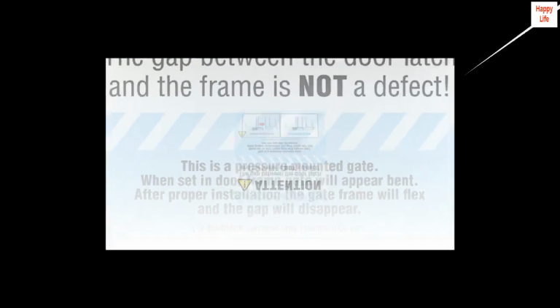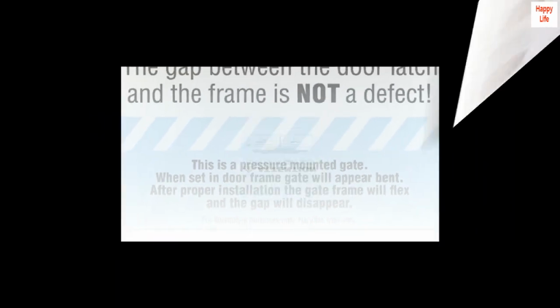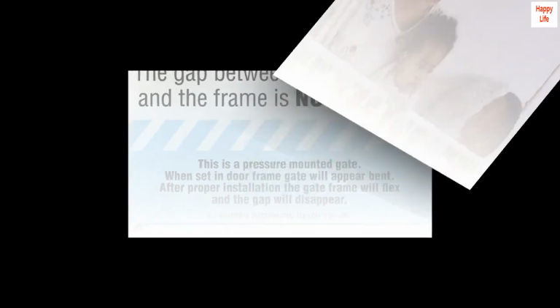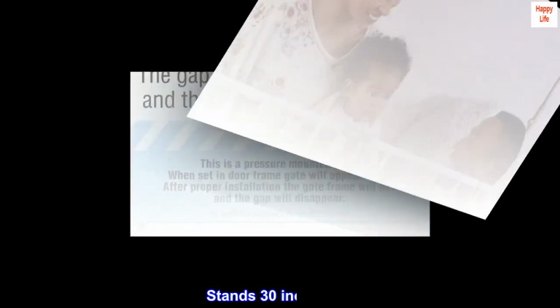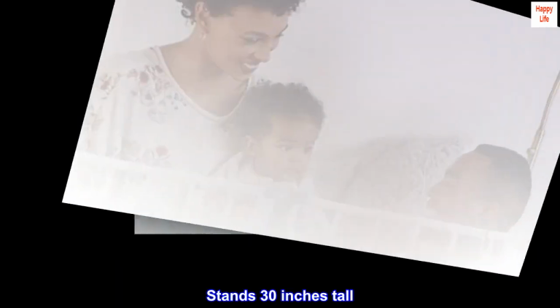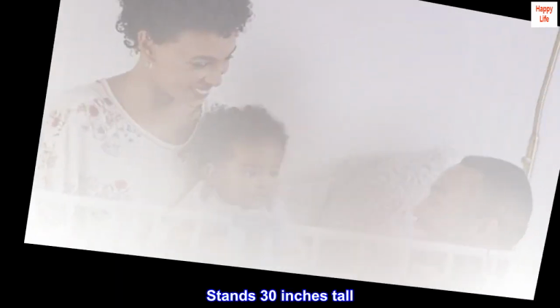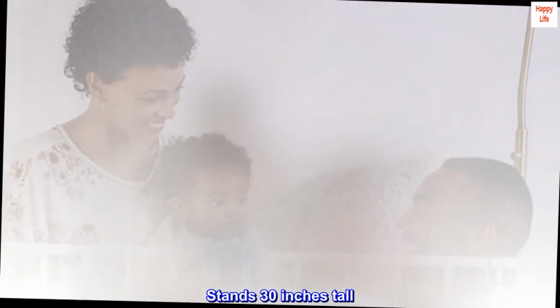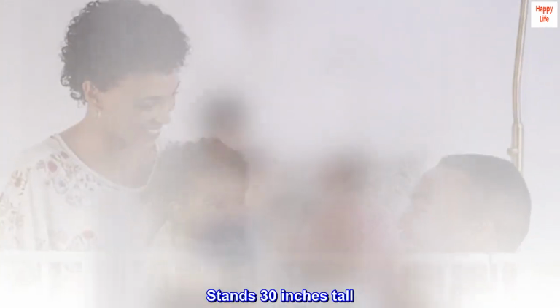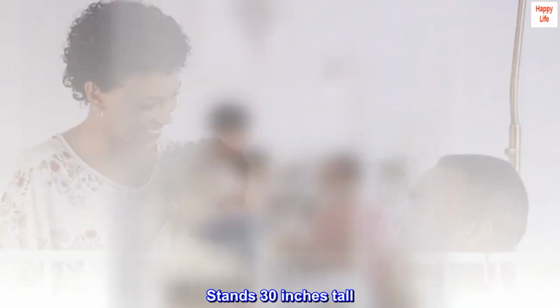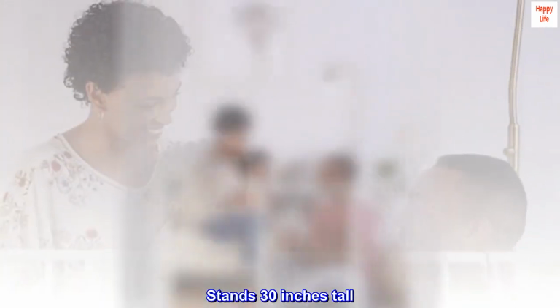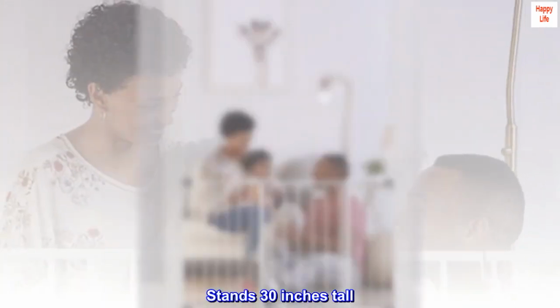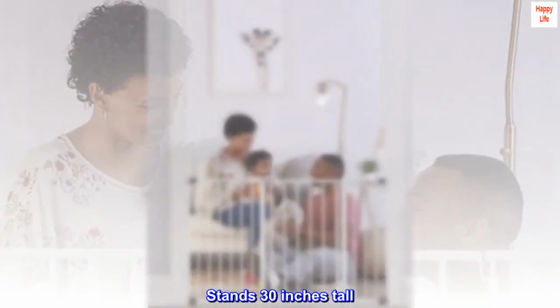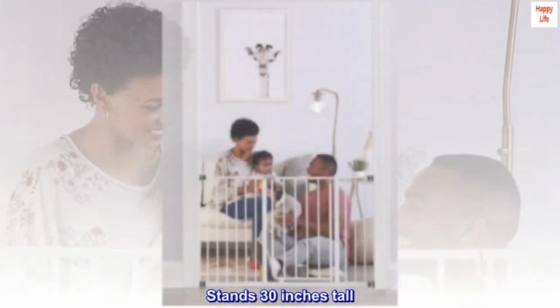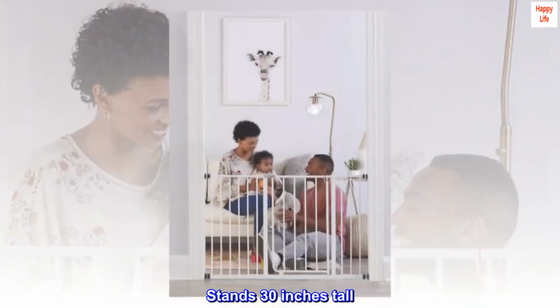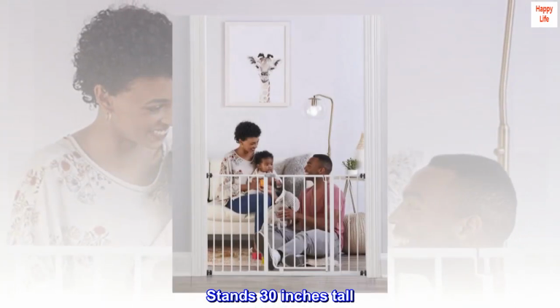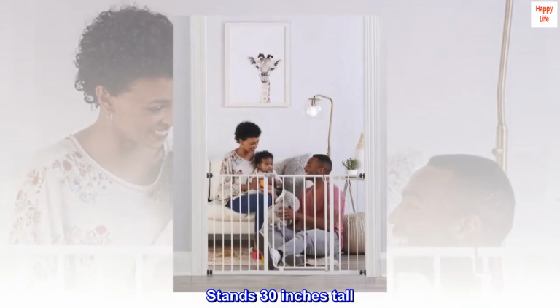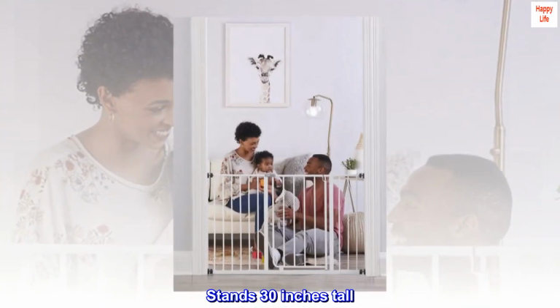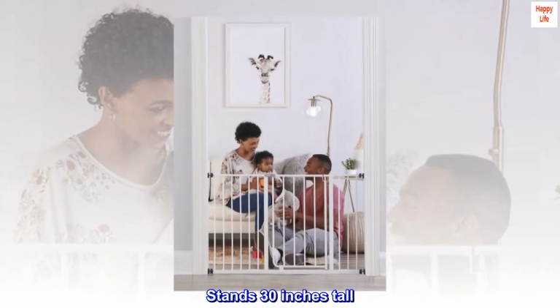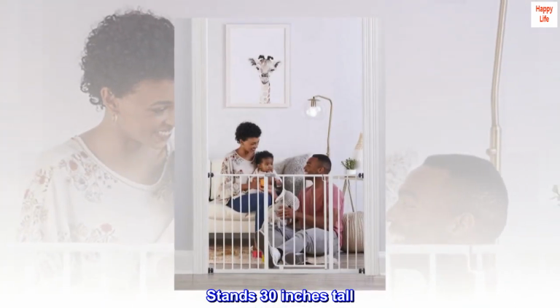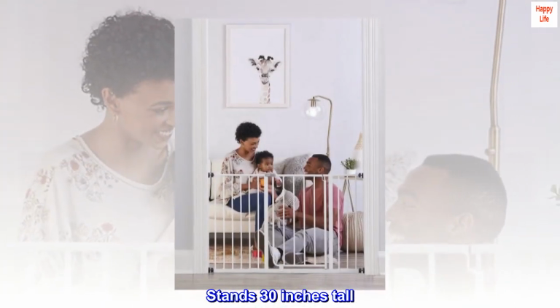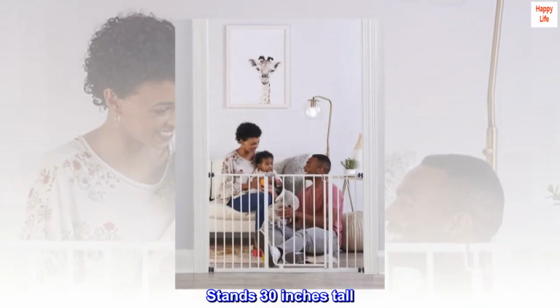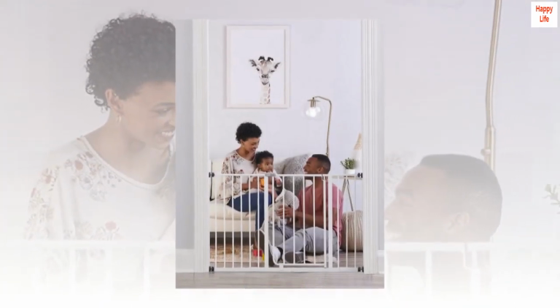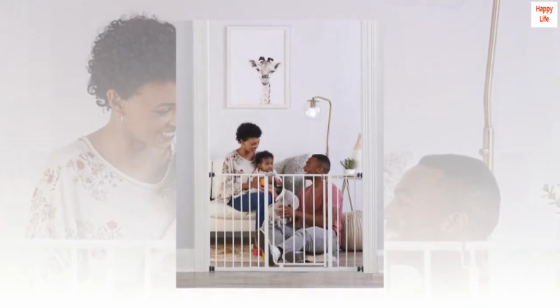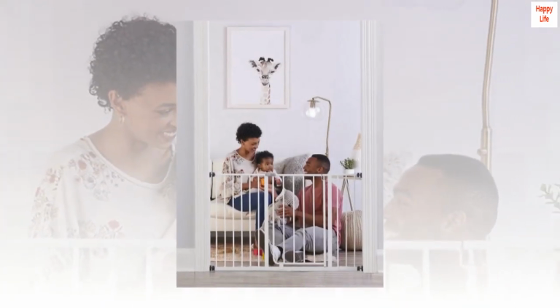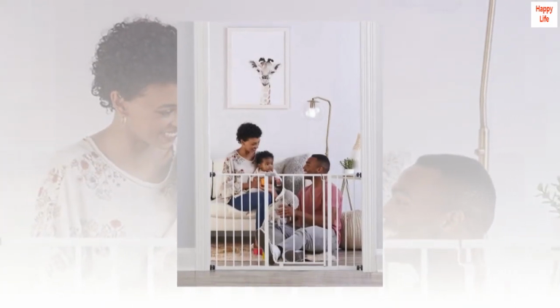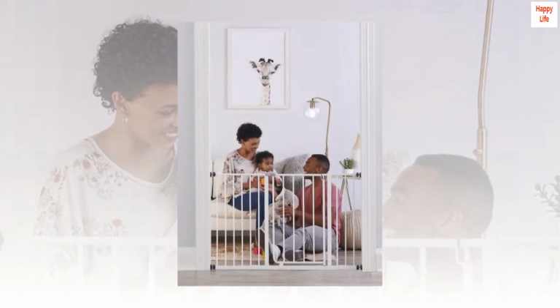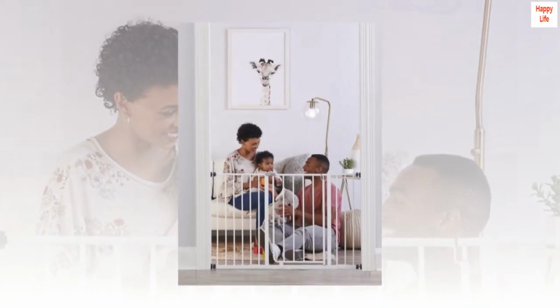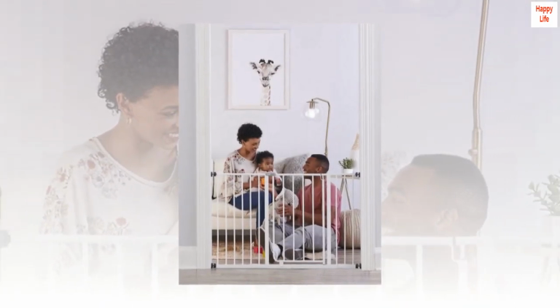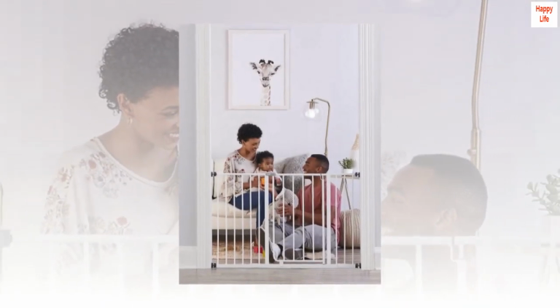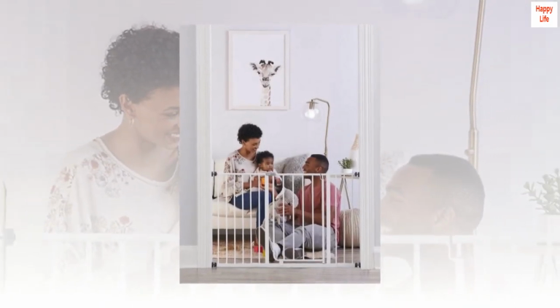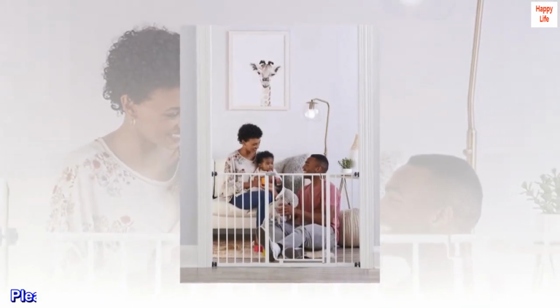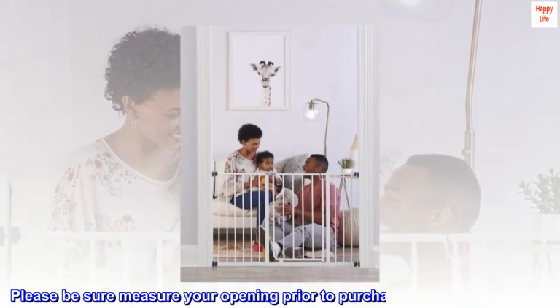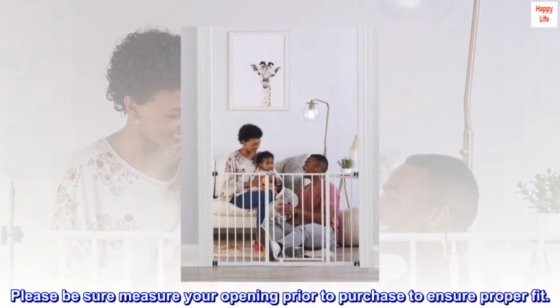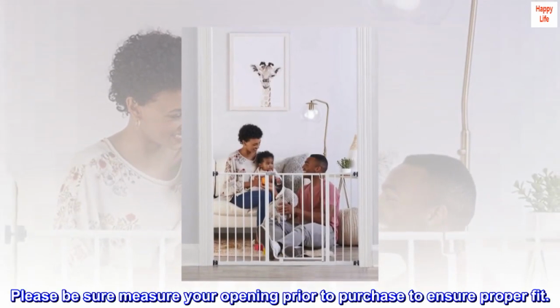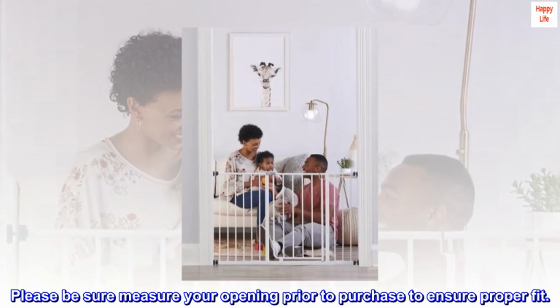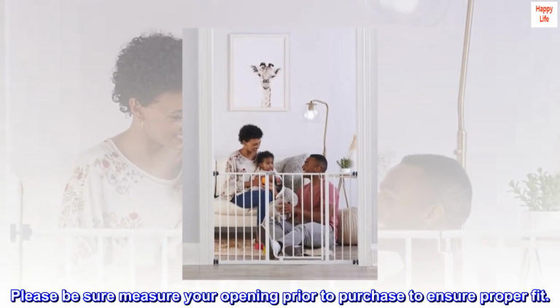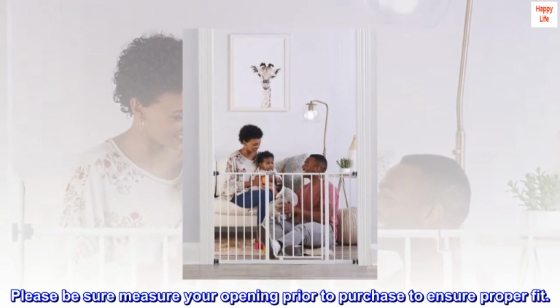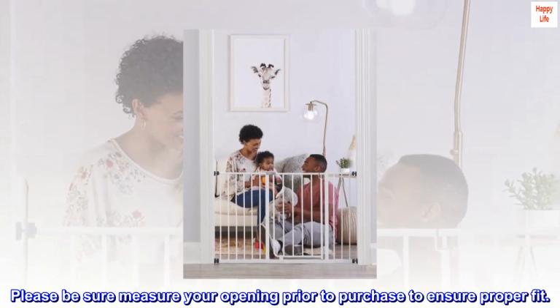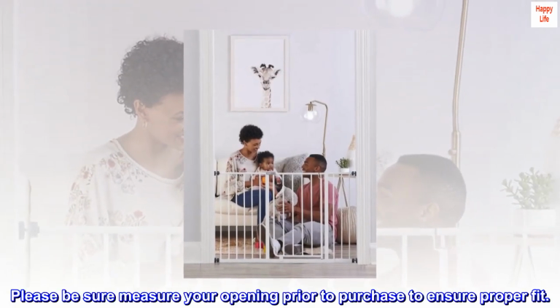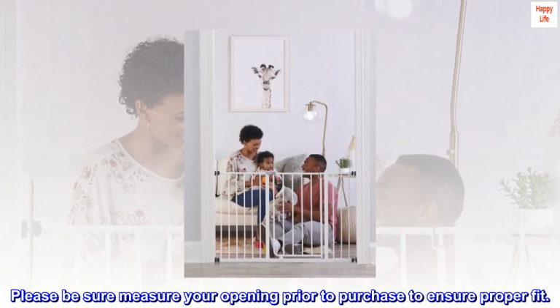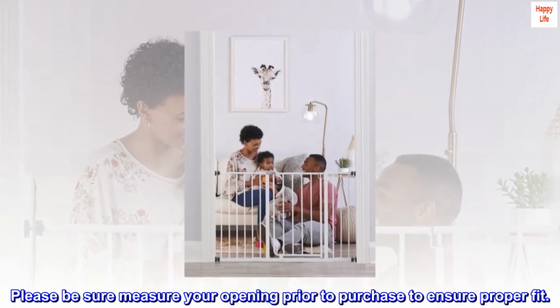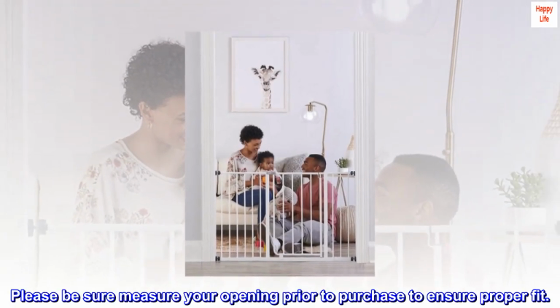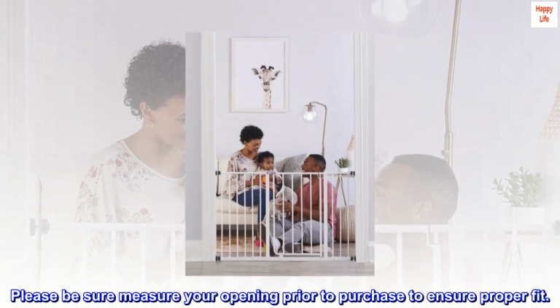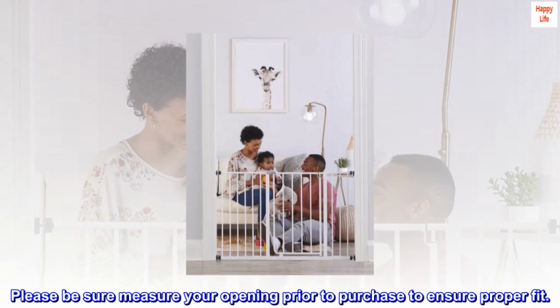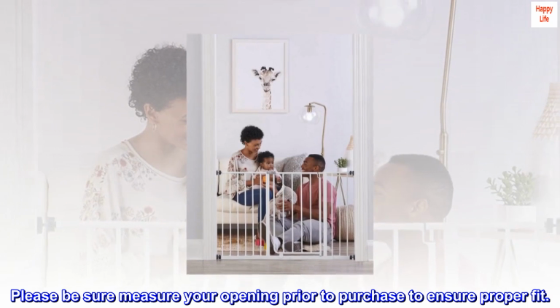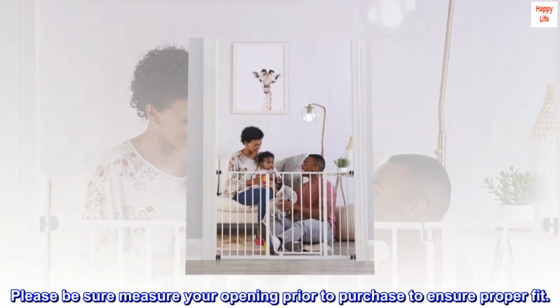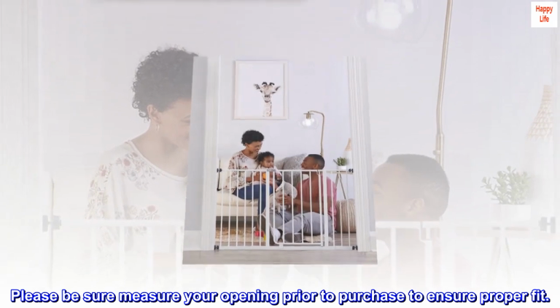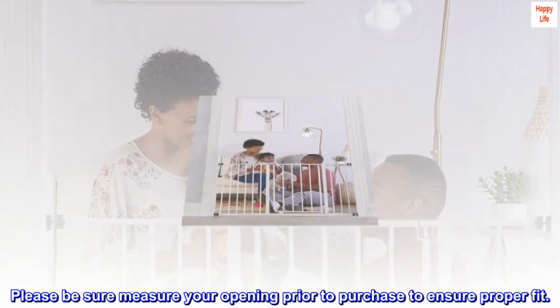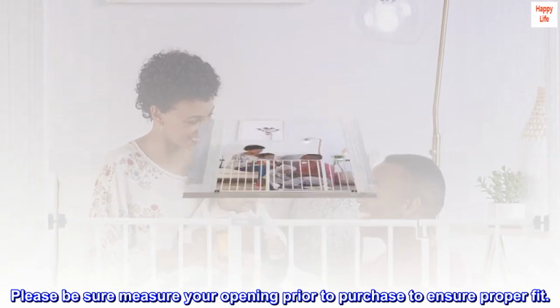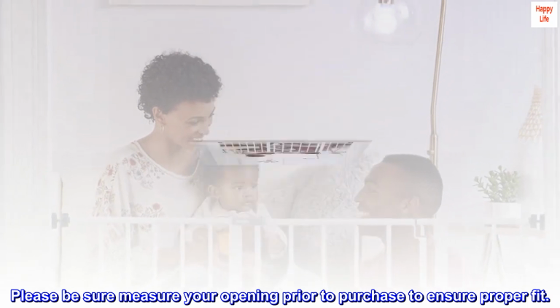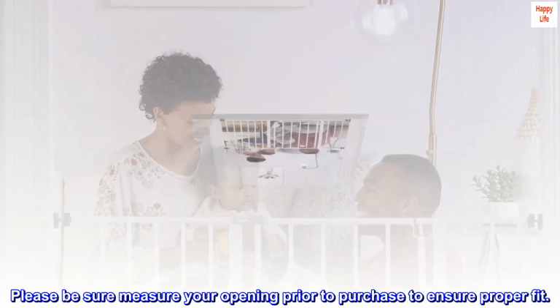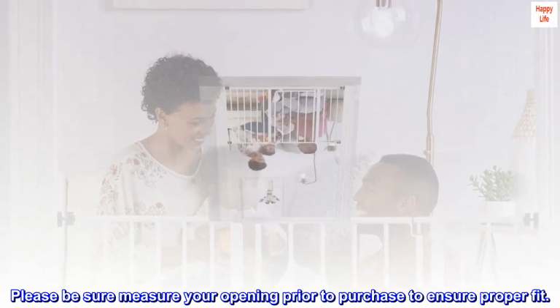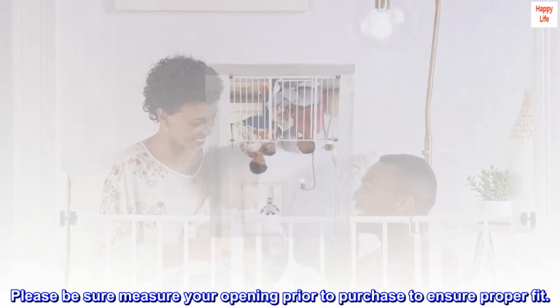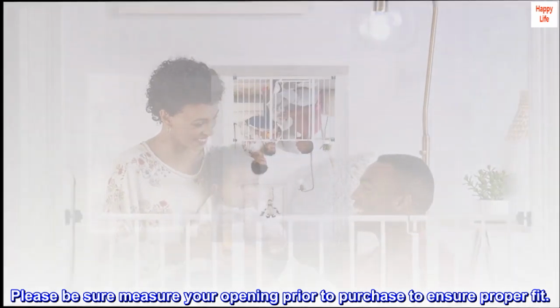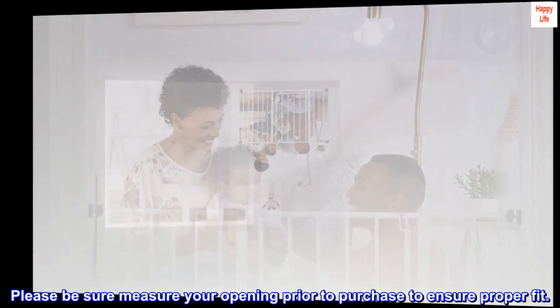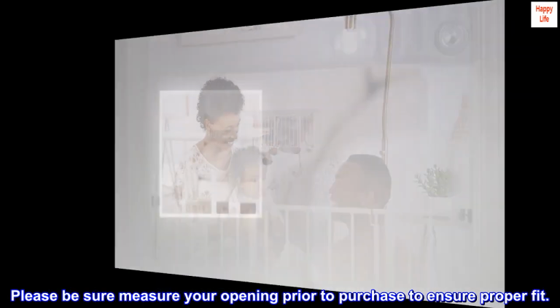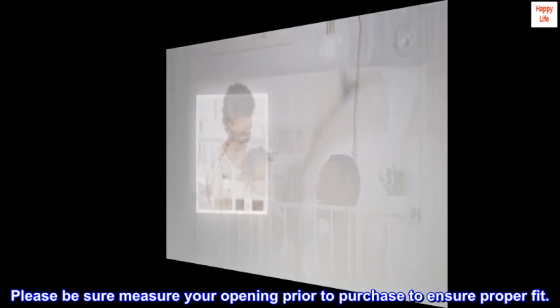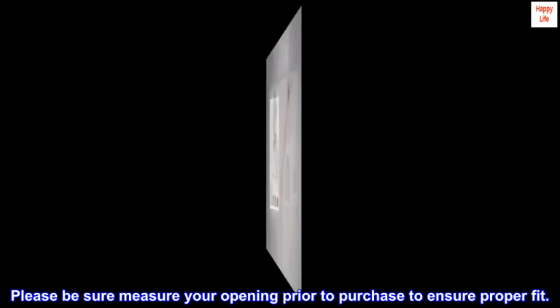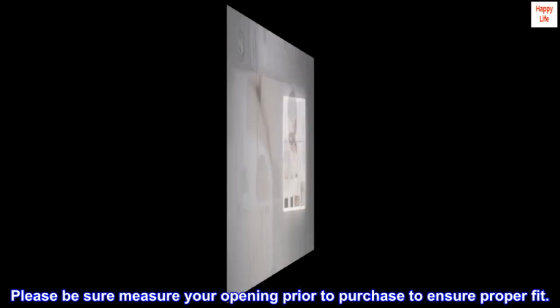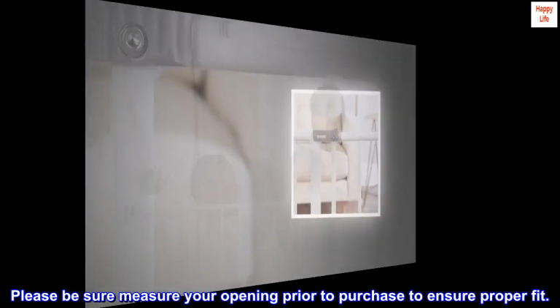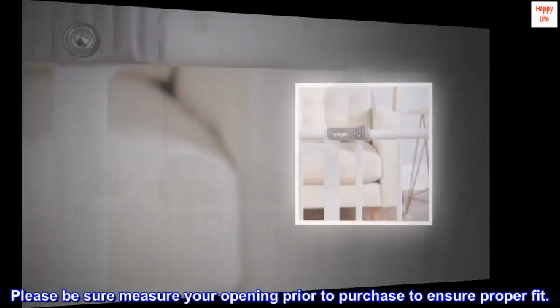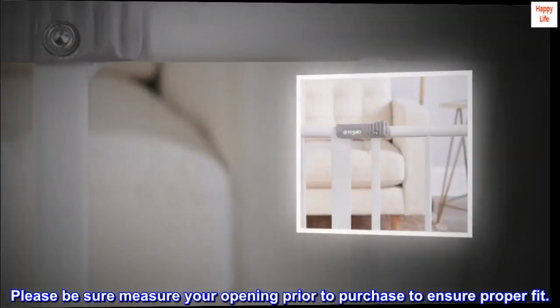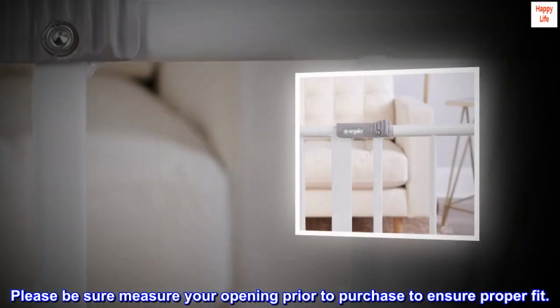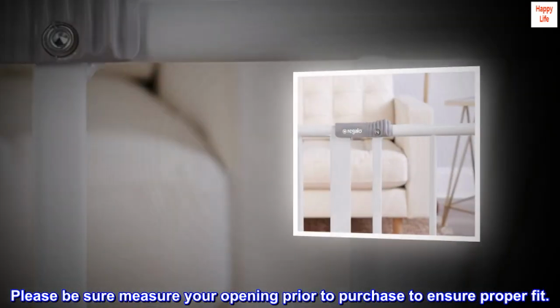Stands 30 inches tall. Please be sure to measure your opening prior to purchase to ensure proper fit.